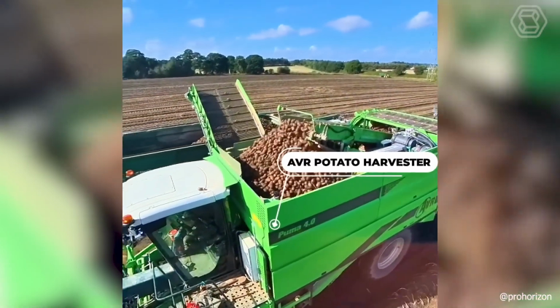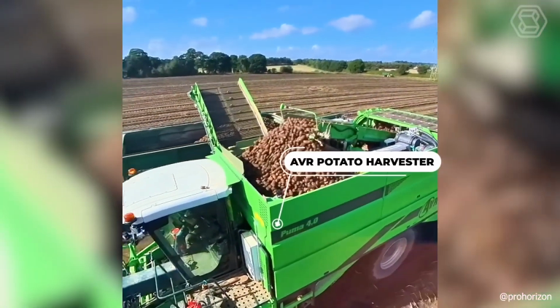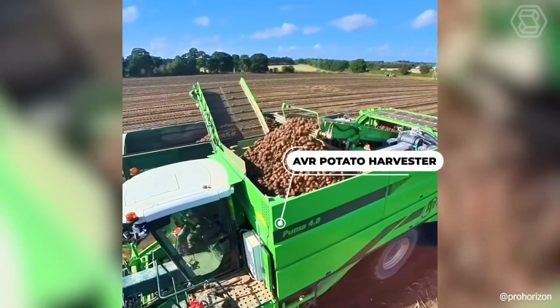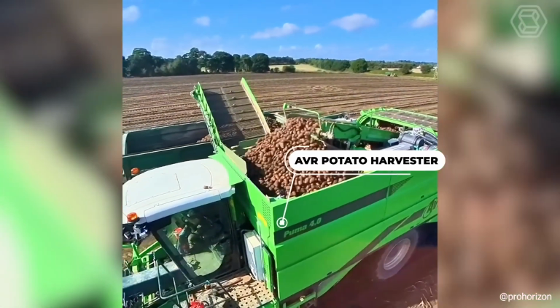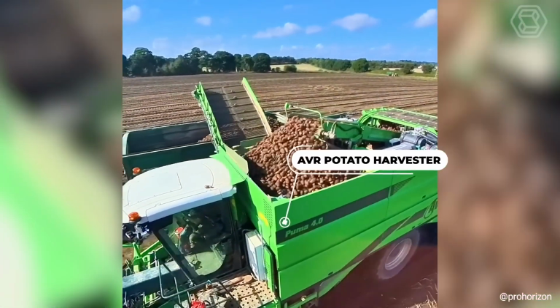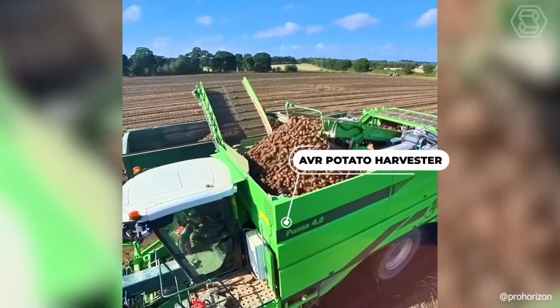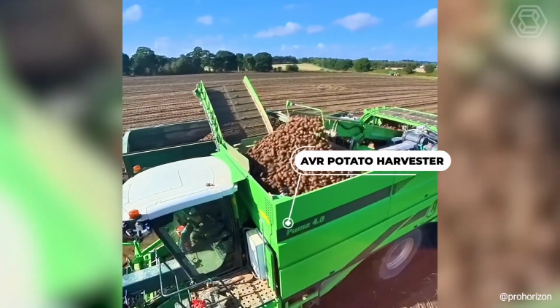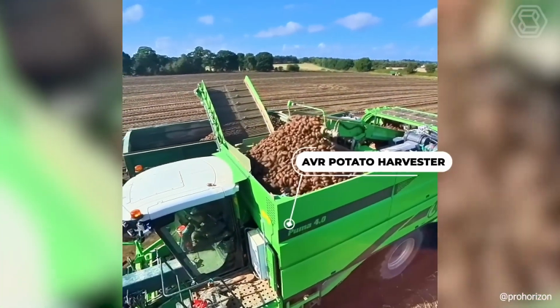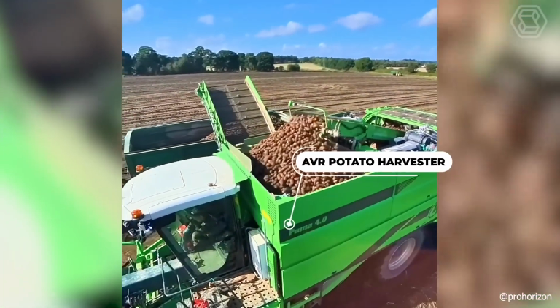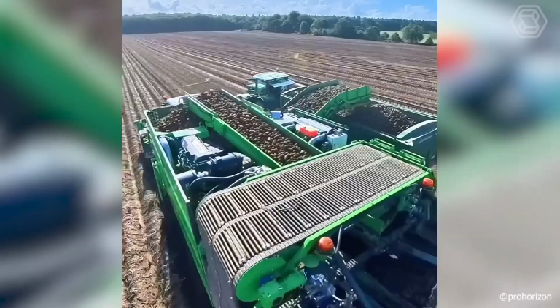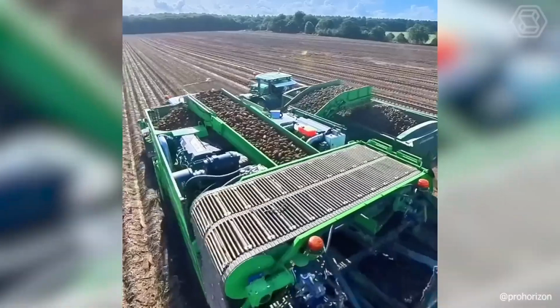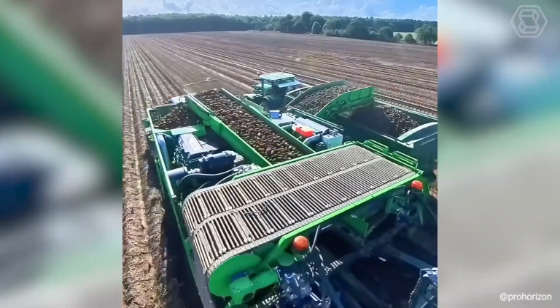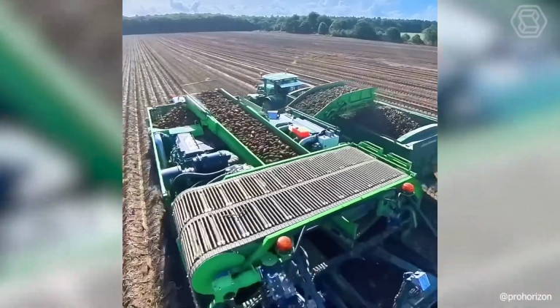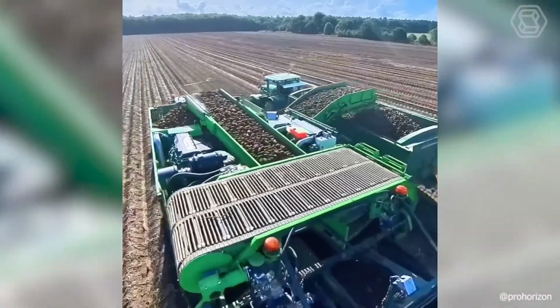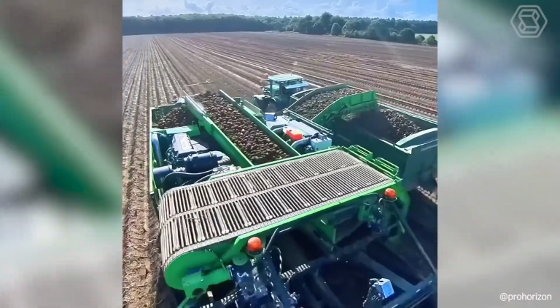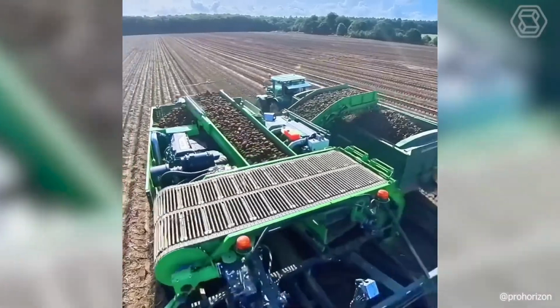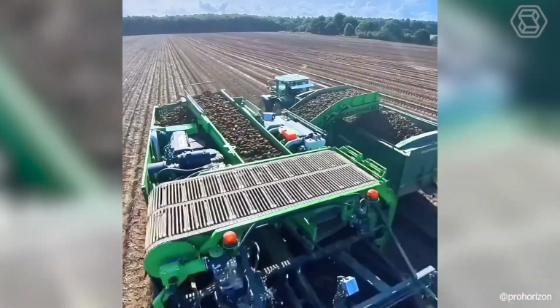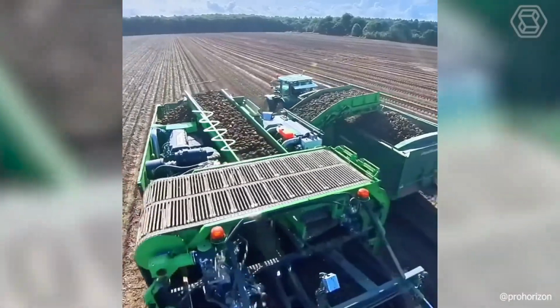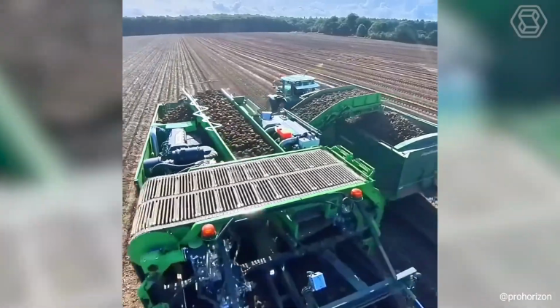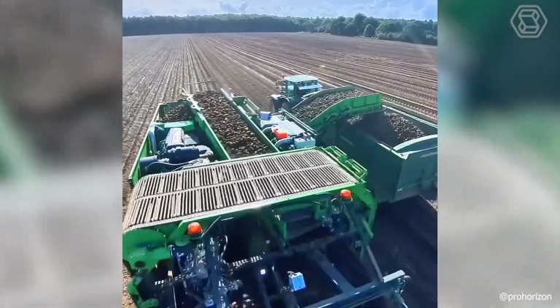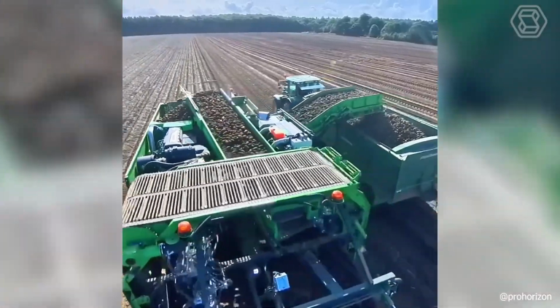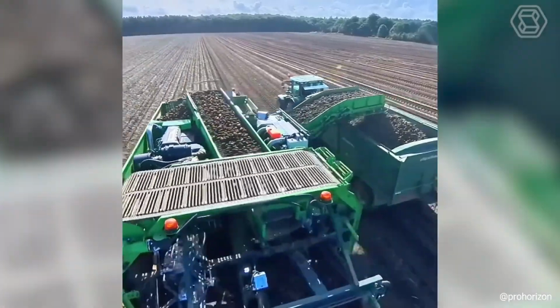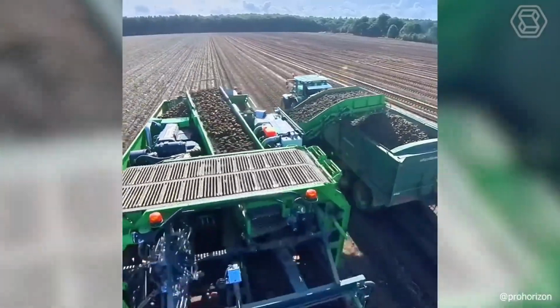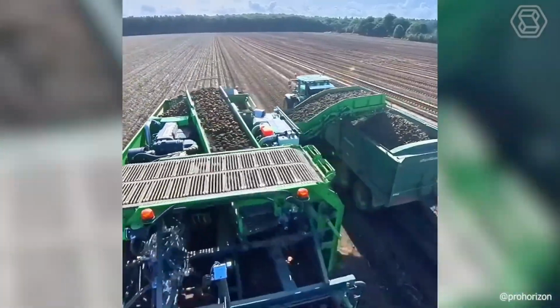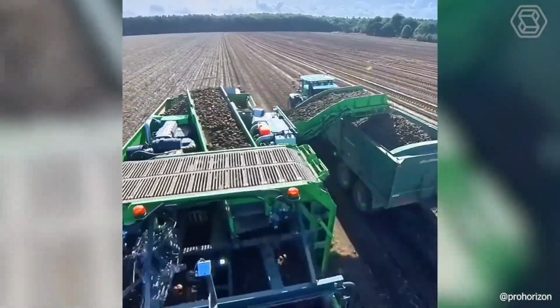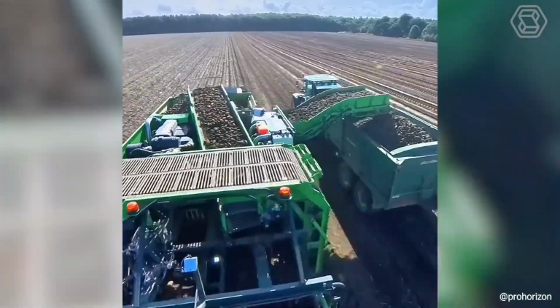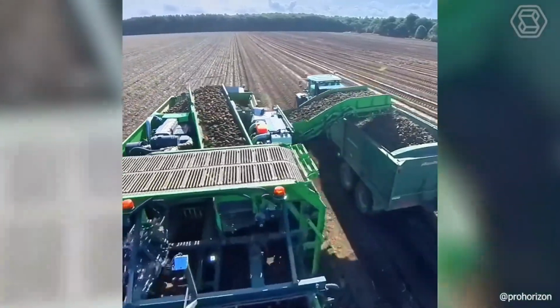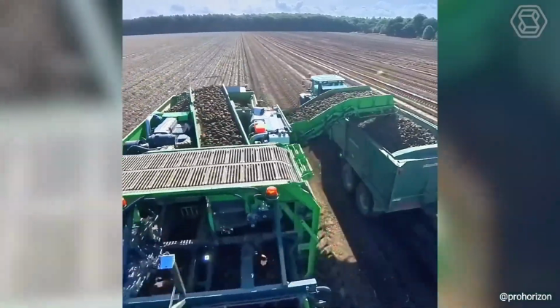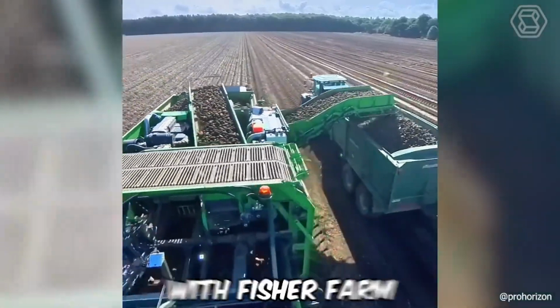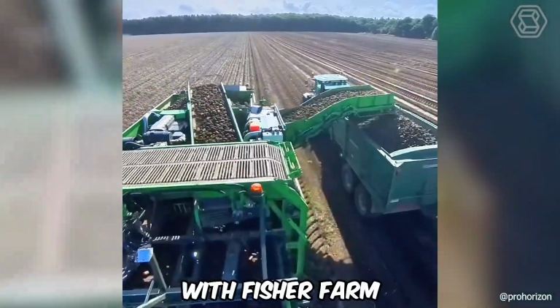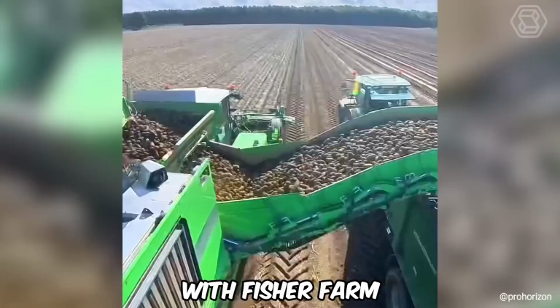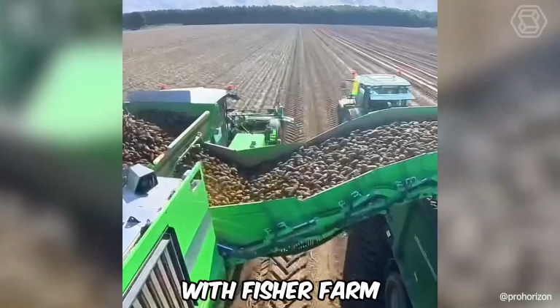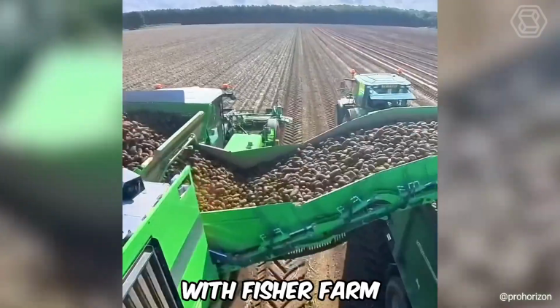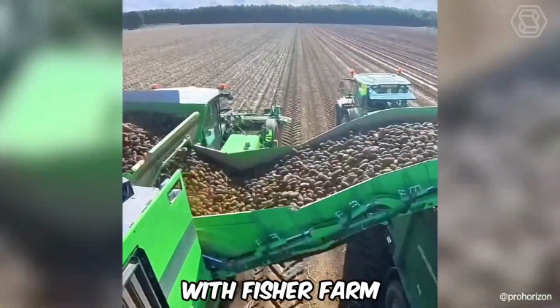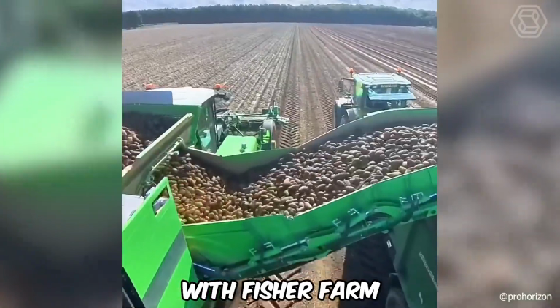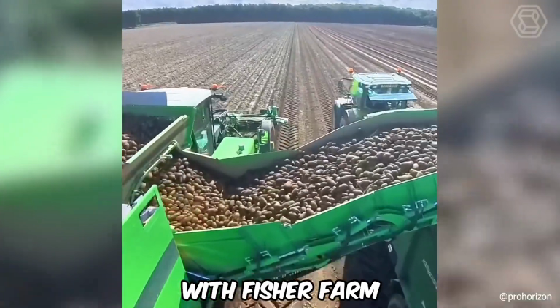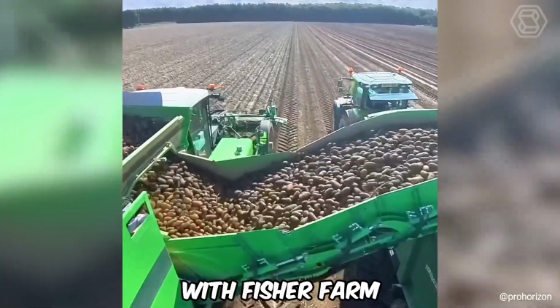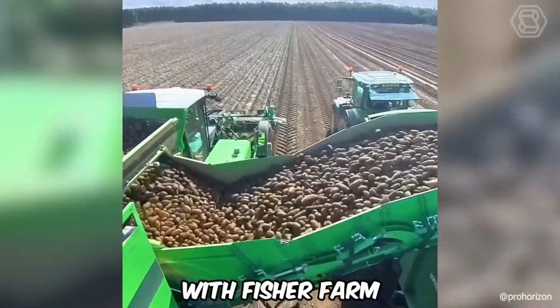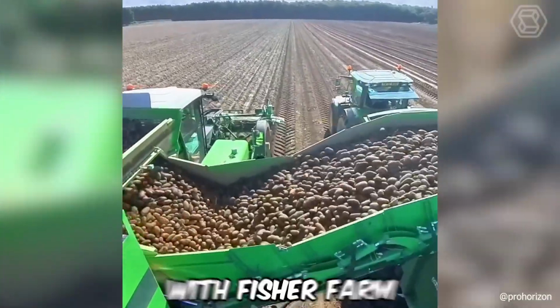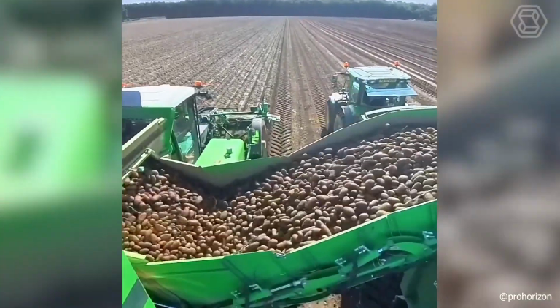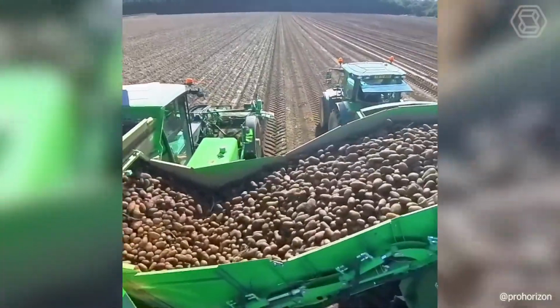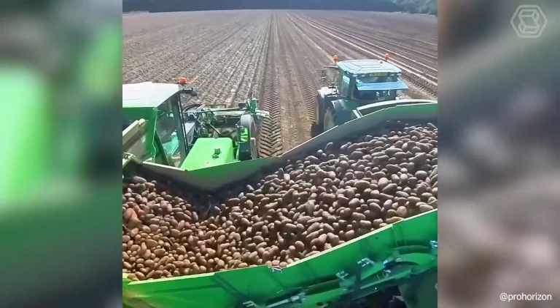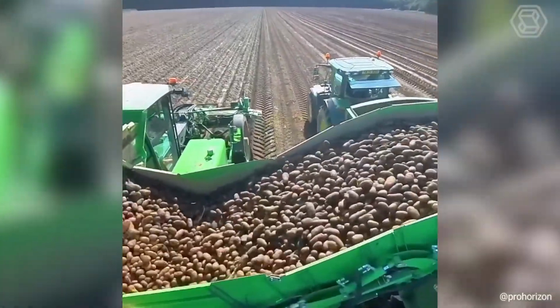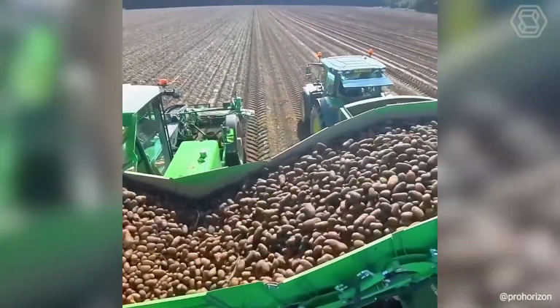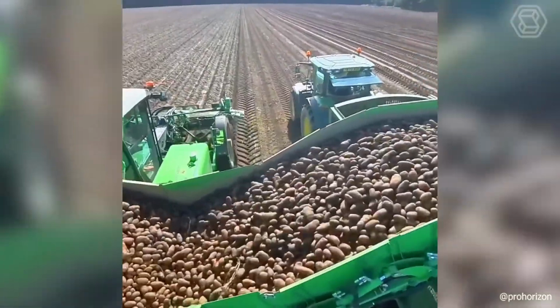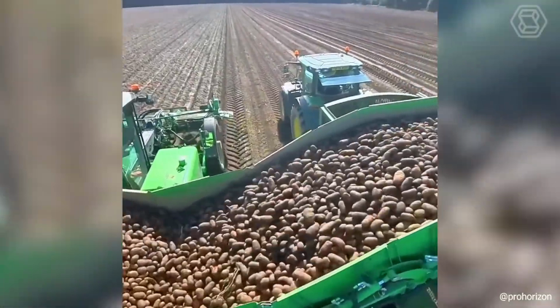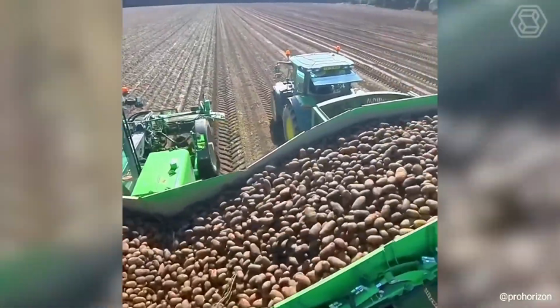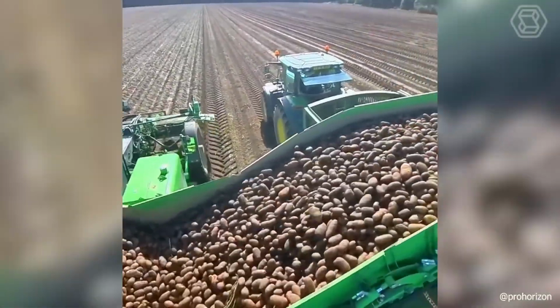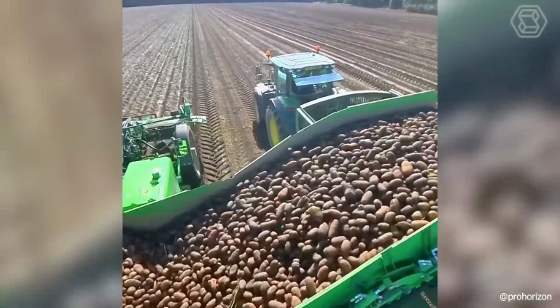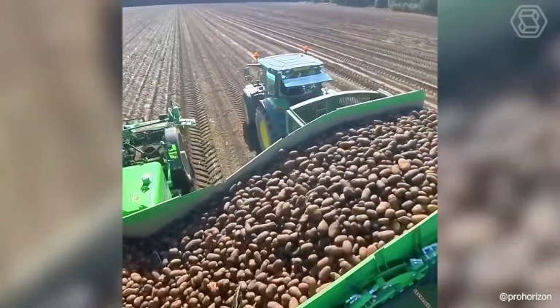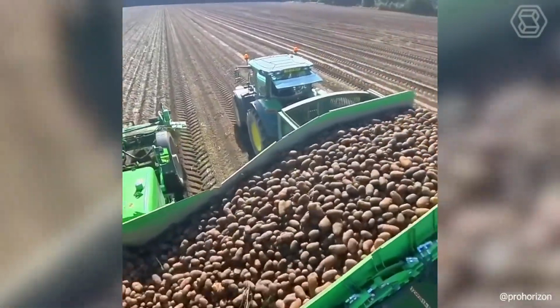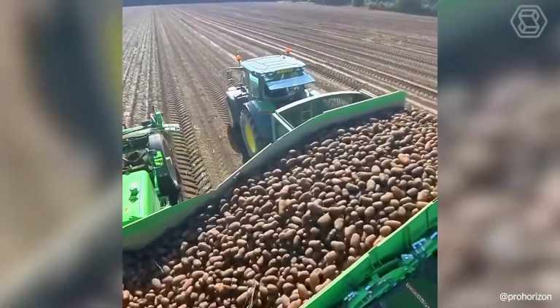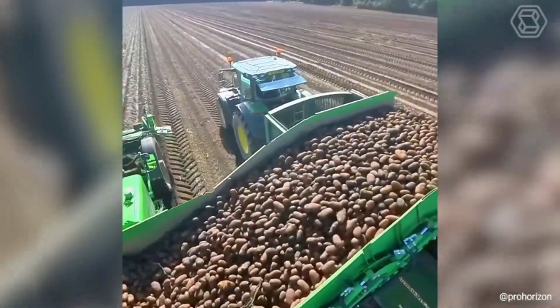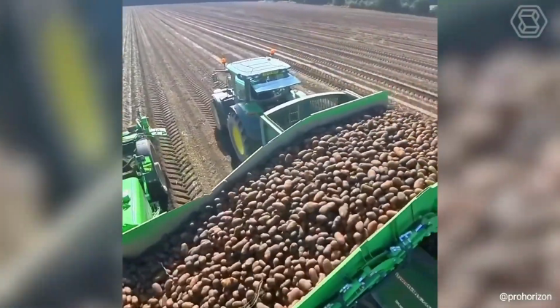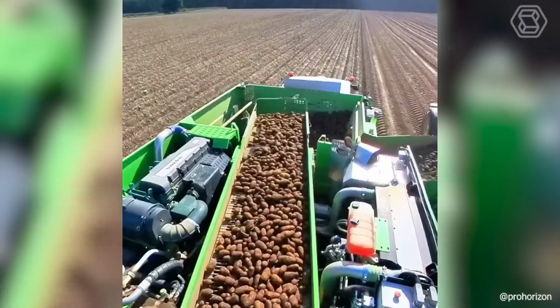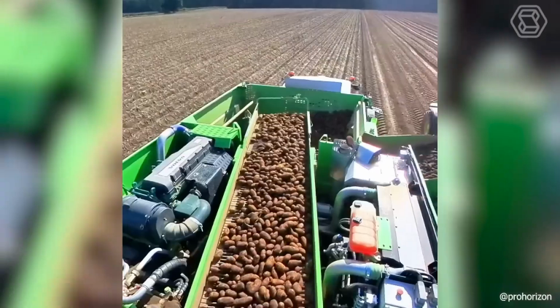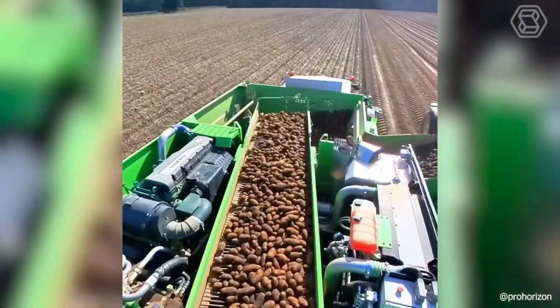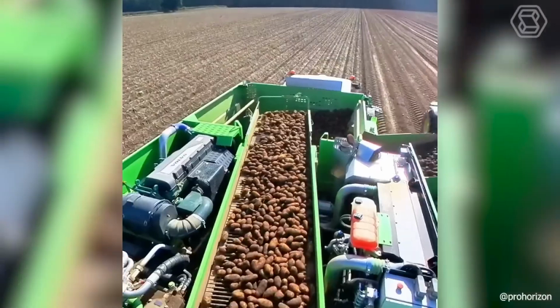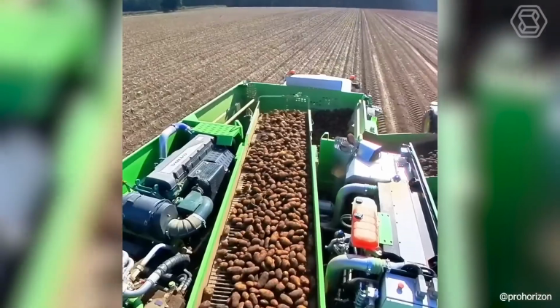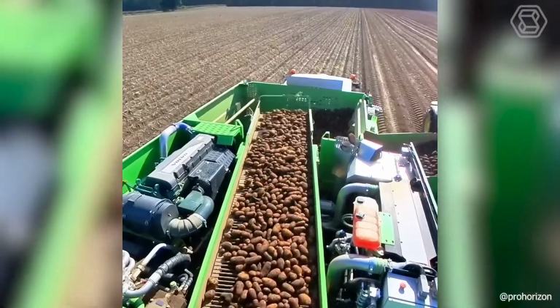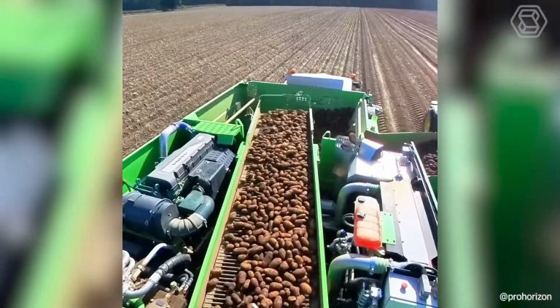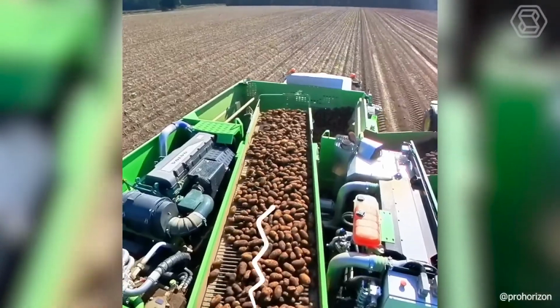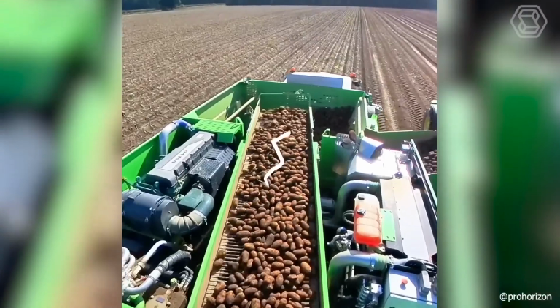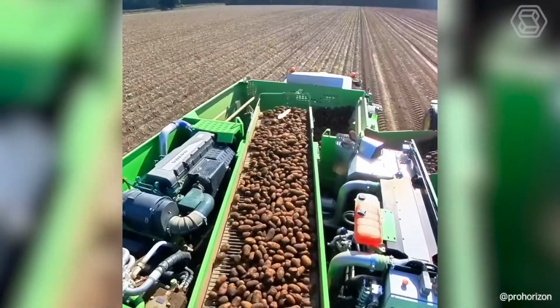AVR's large four-row potato harvester, working in the field with Fisher Farm, lifts potatoes from the beds and prepares them for shipping to the store.